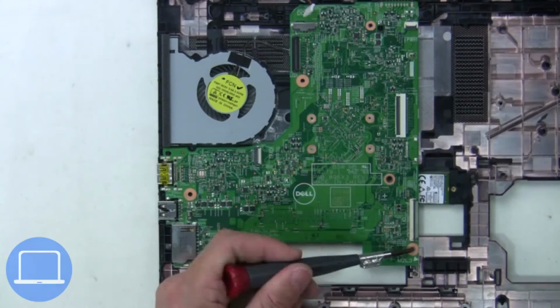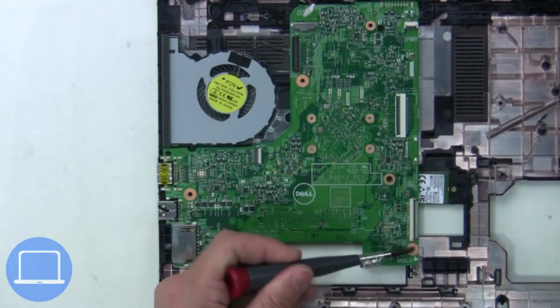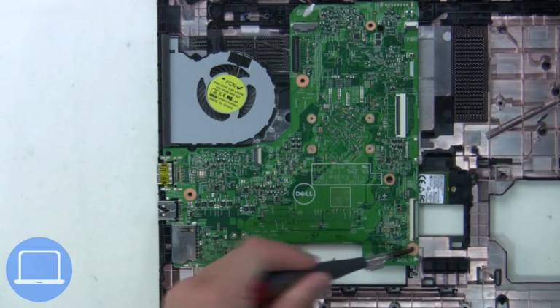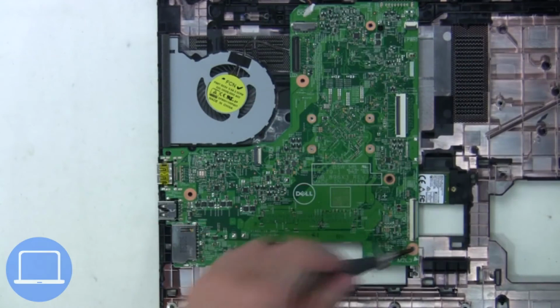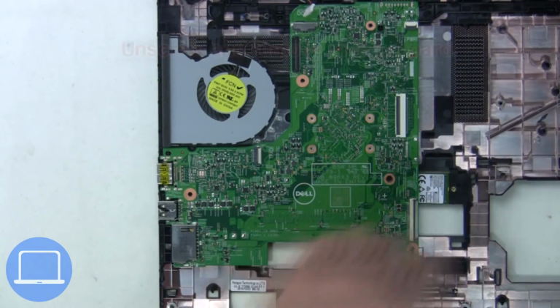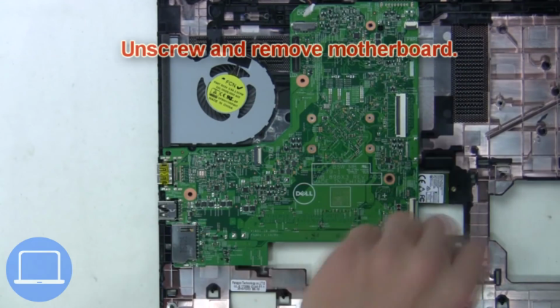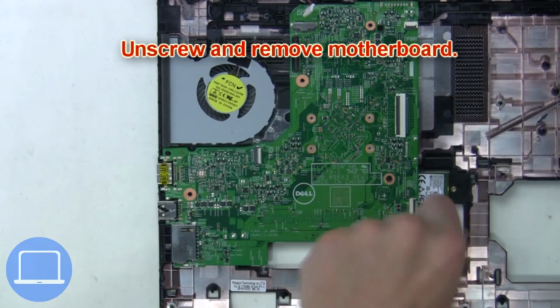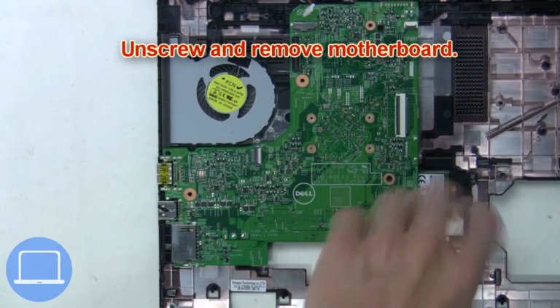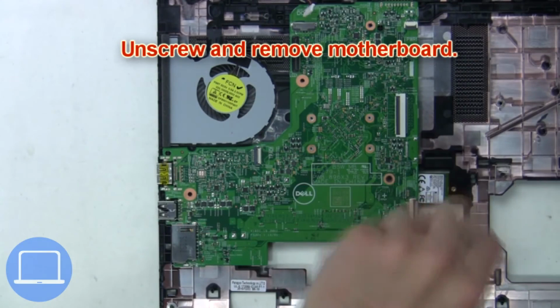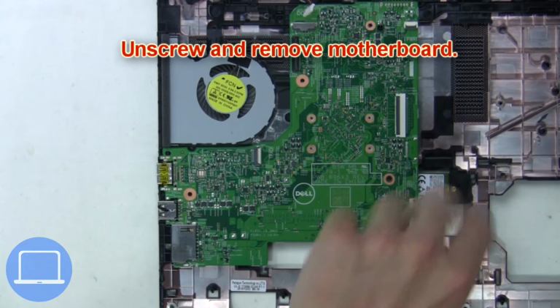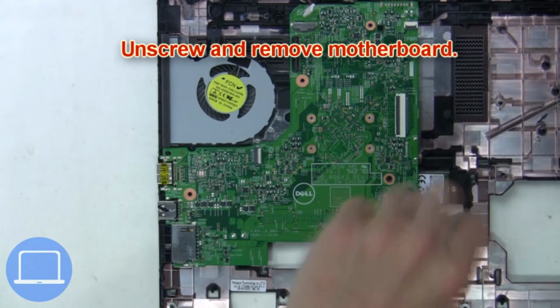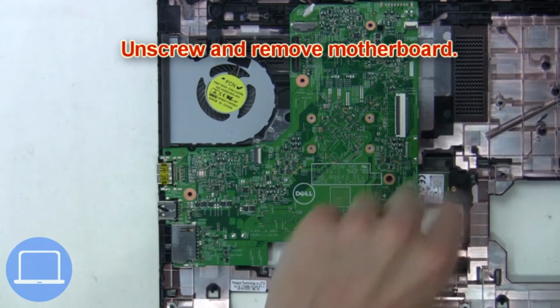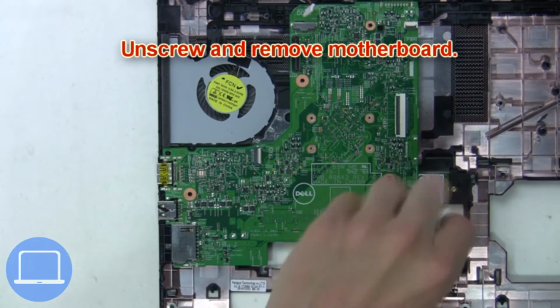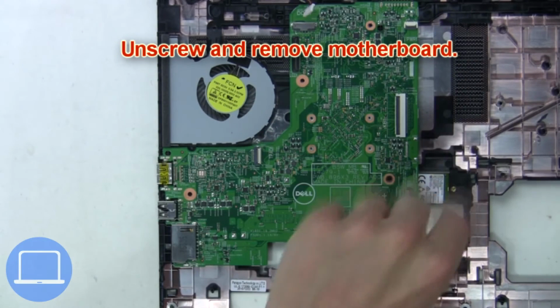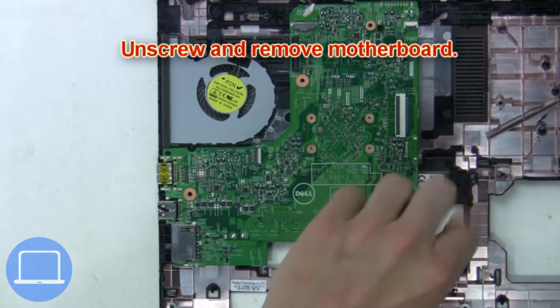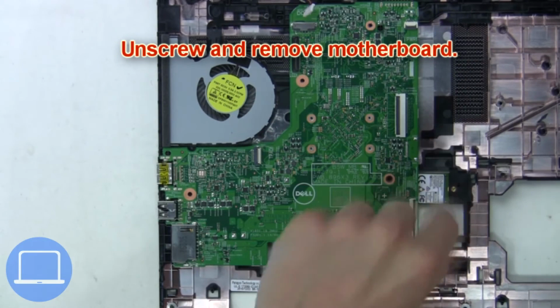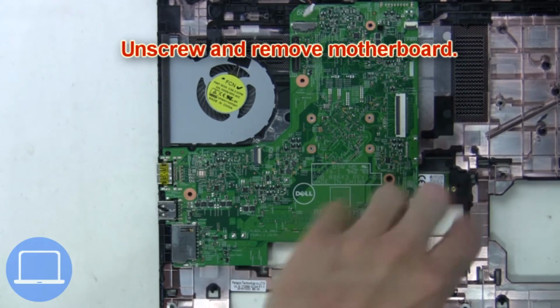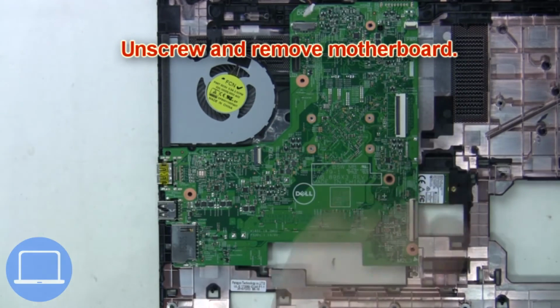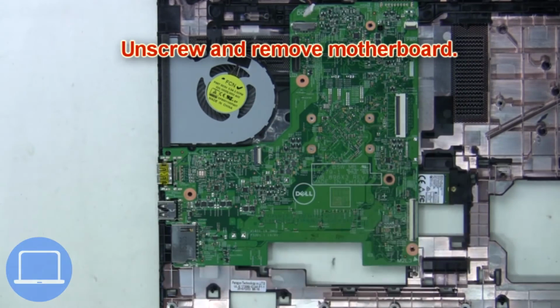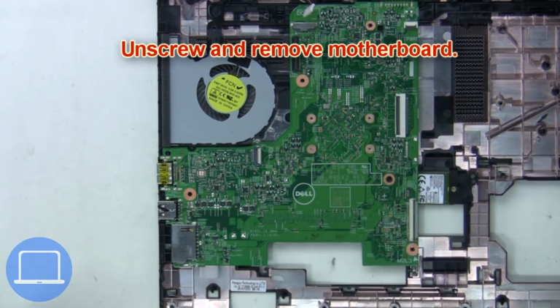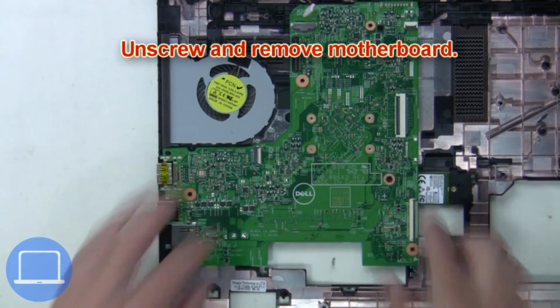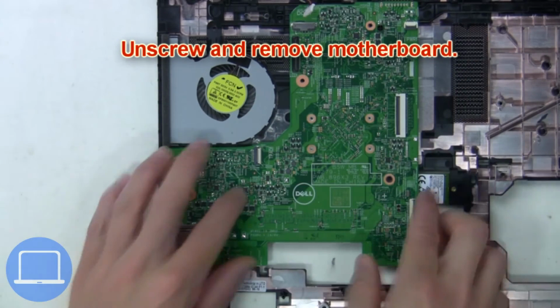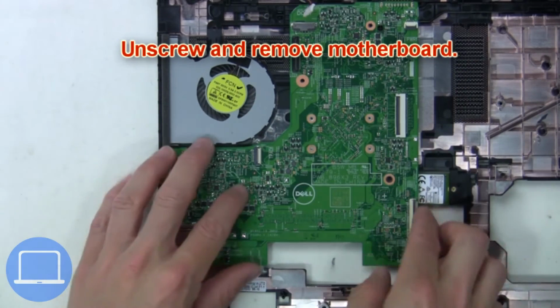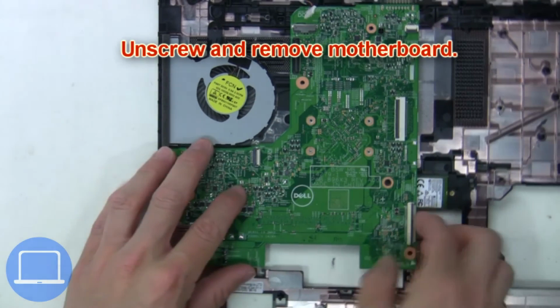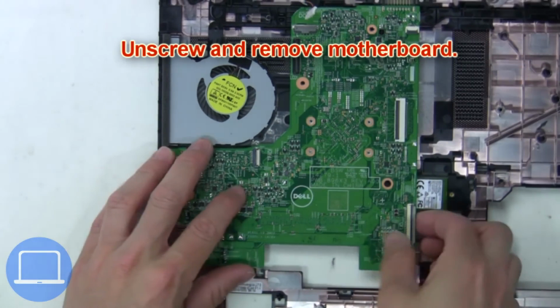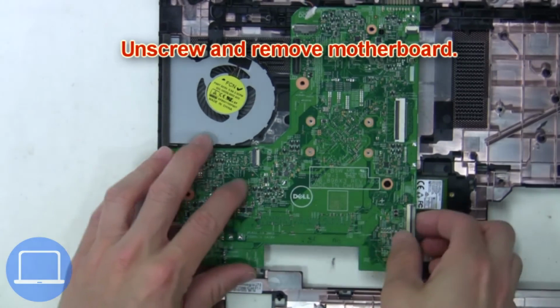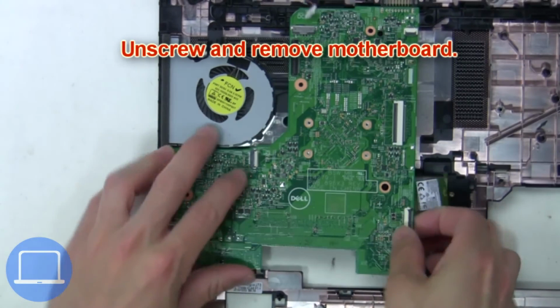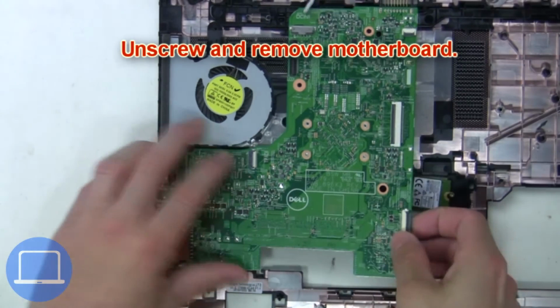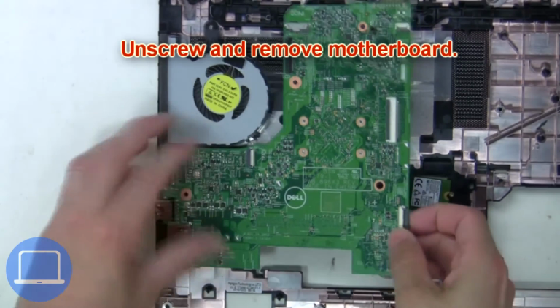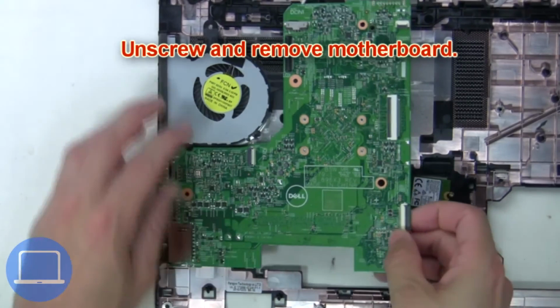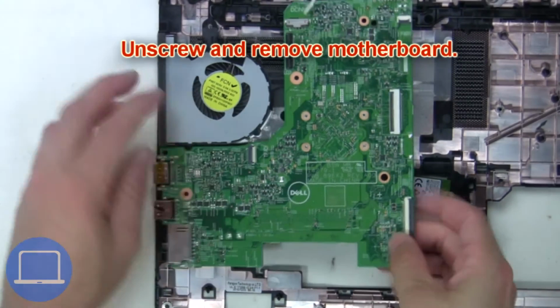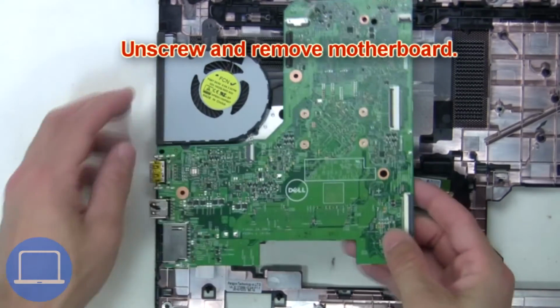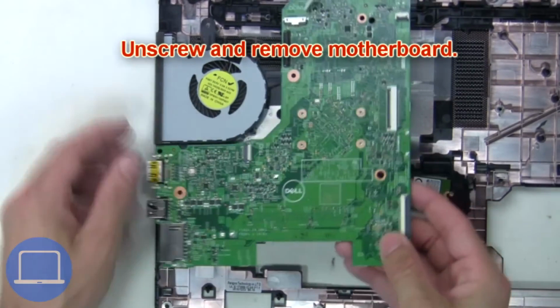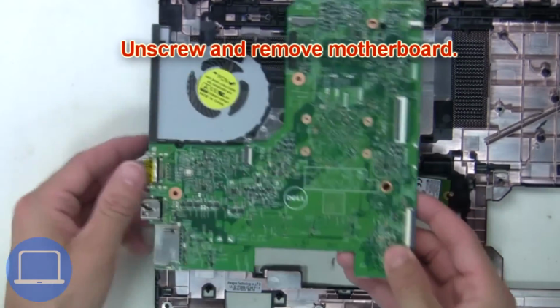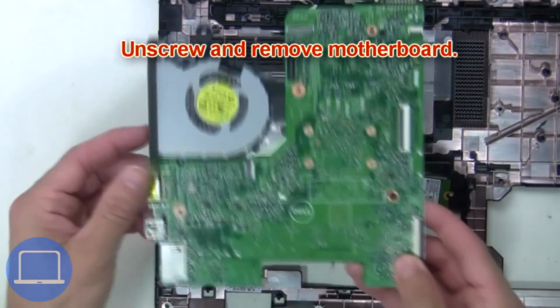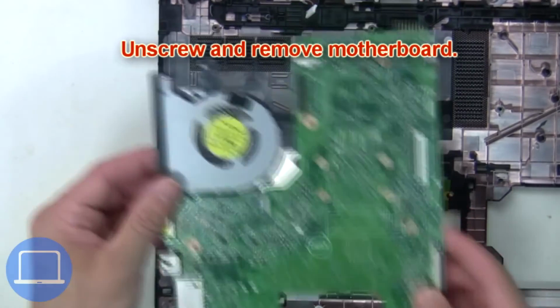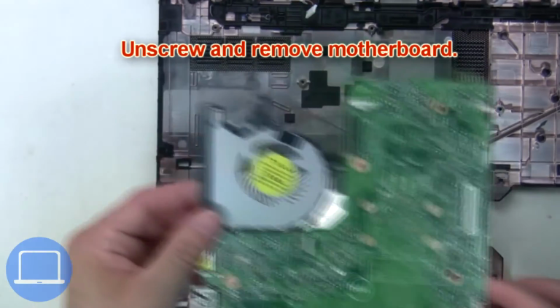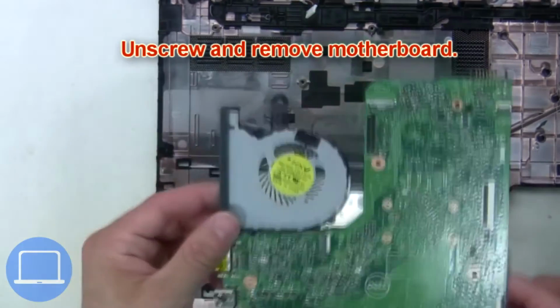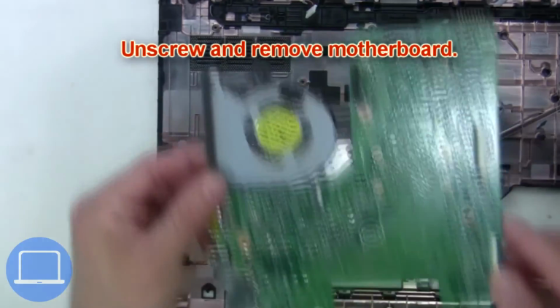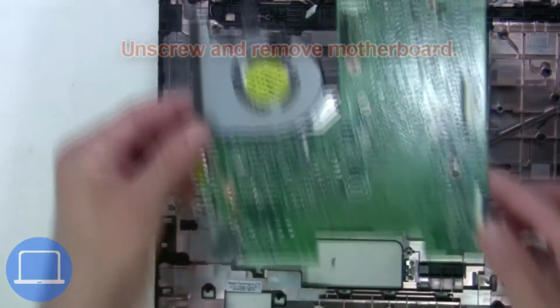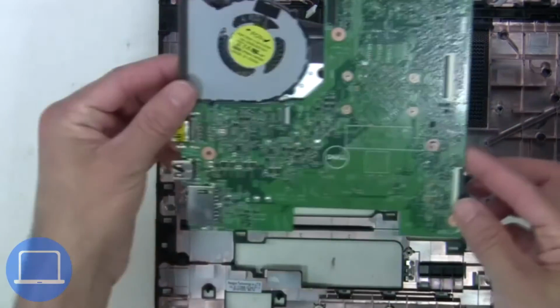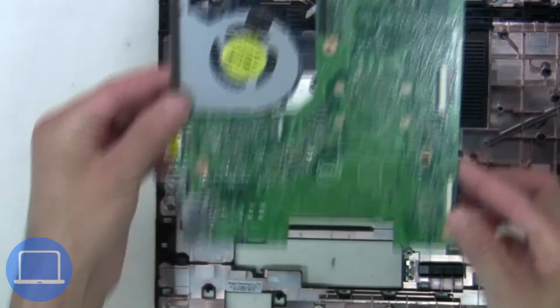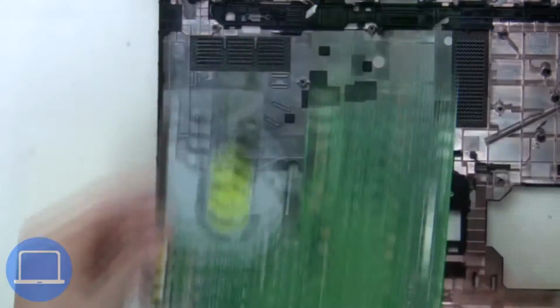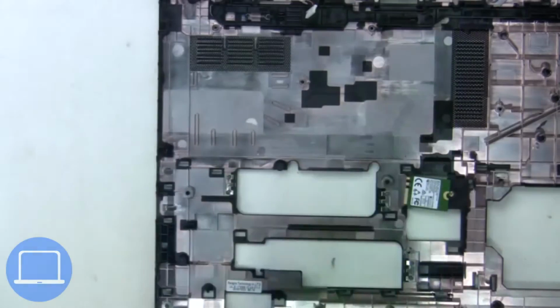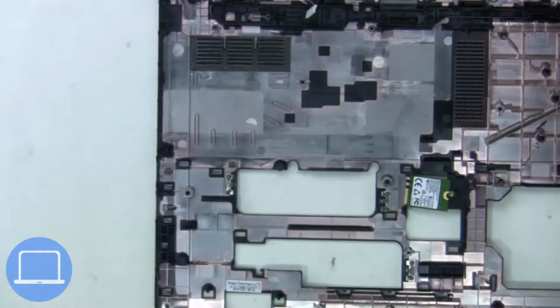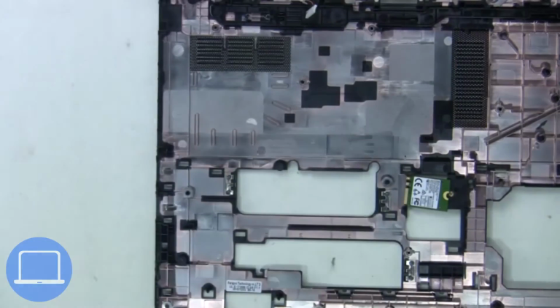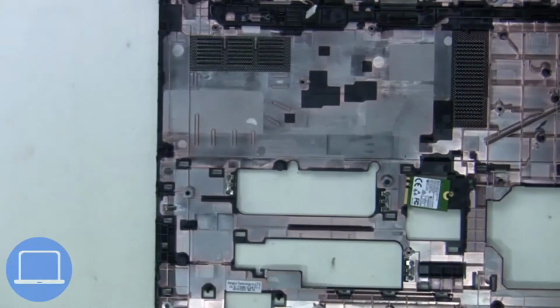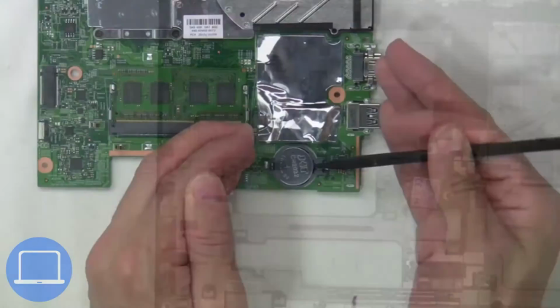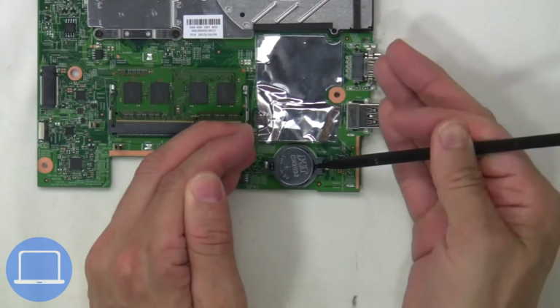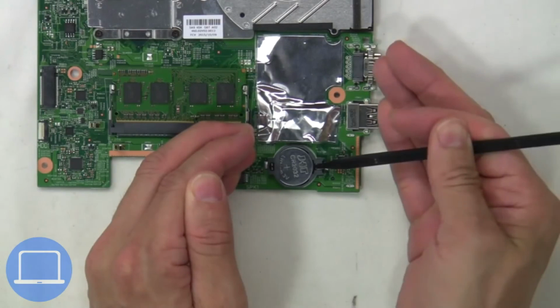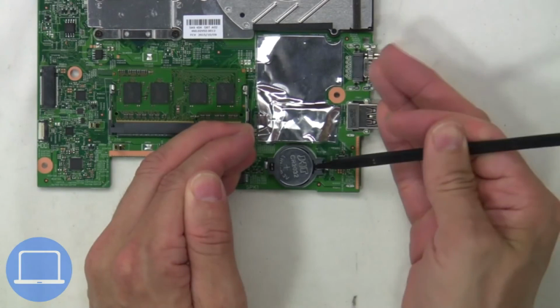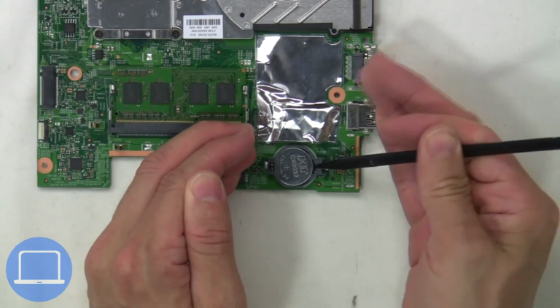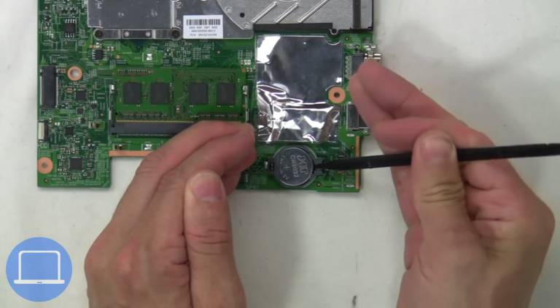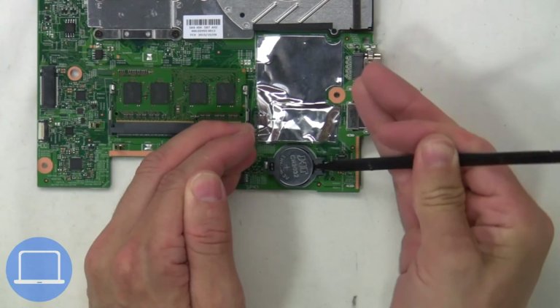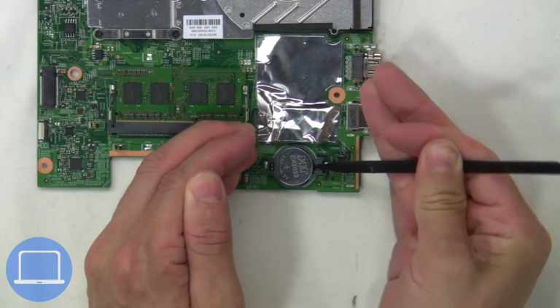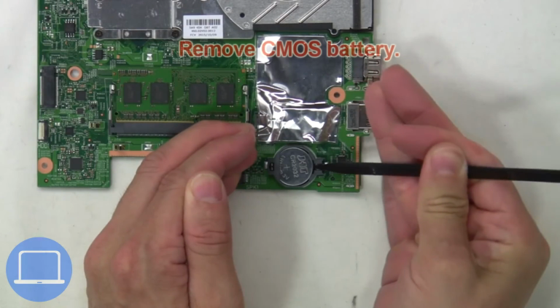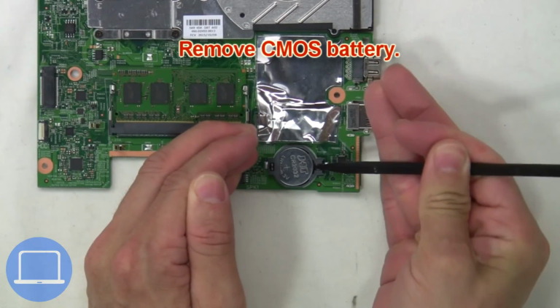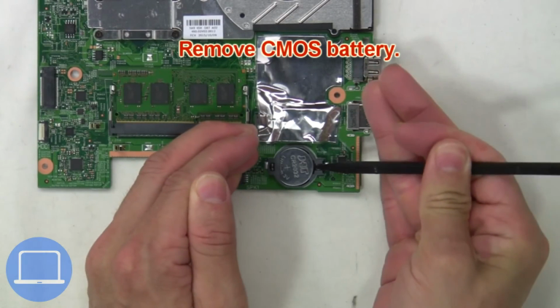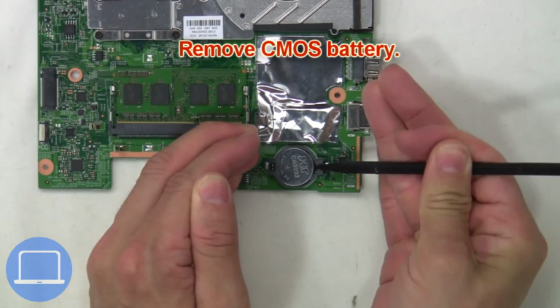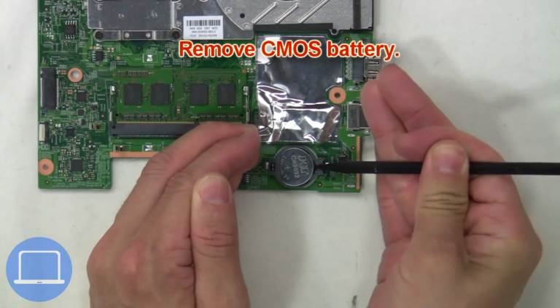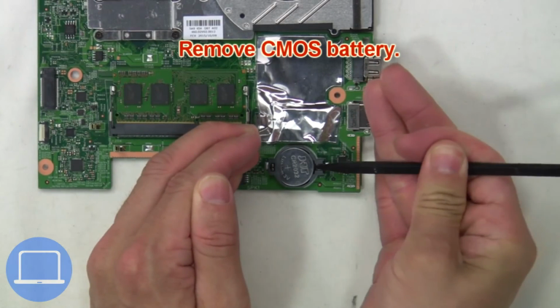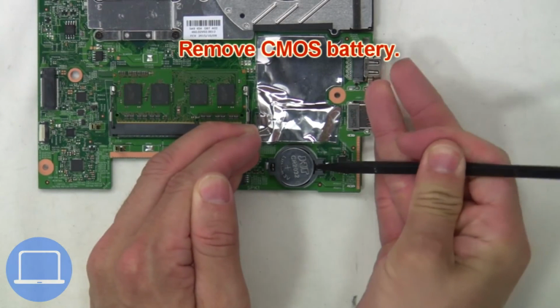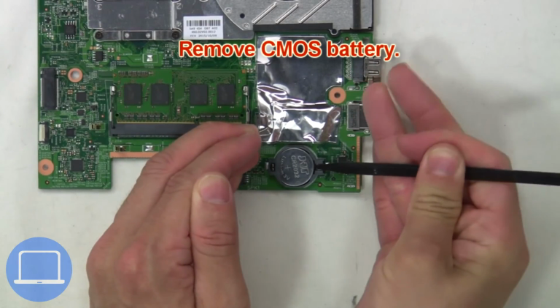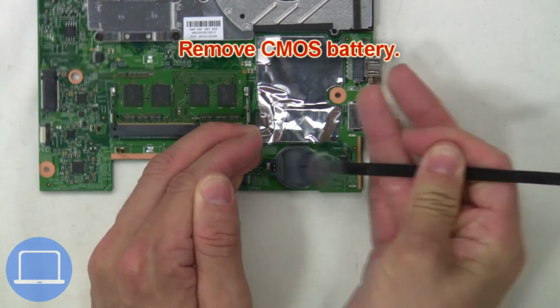Now unscrew and remove the motherboard. Now remove the CMOS.